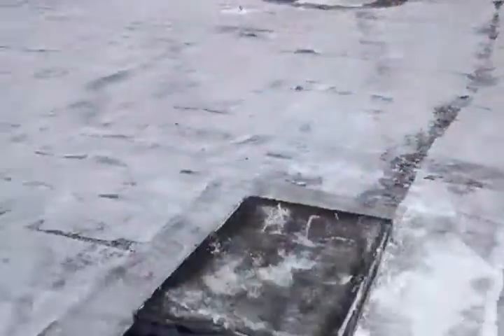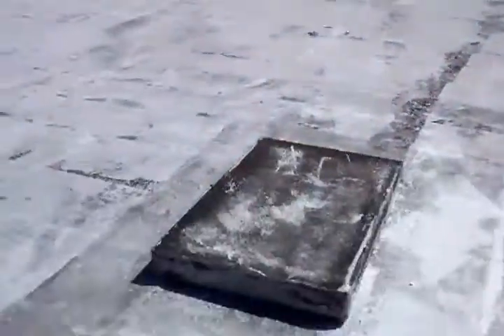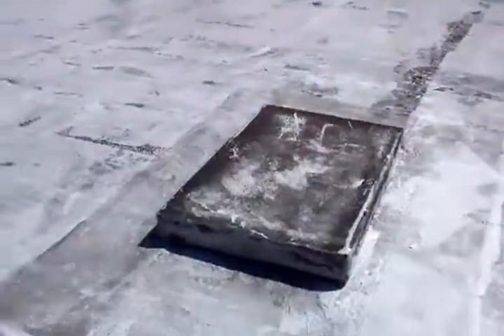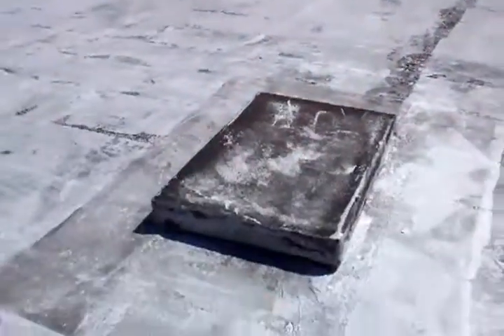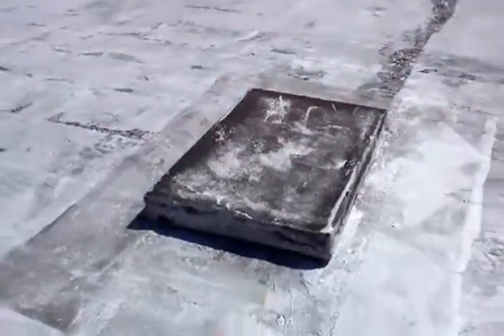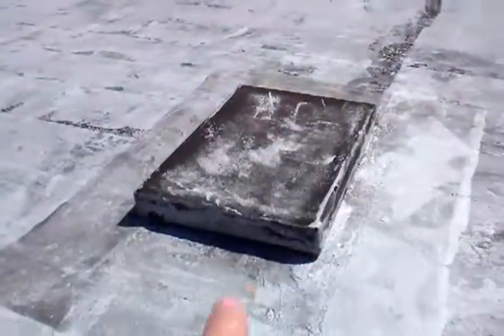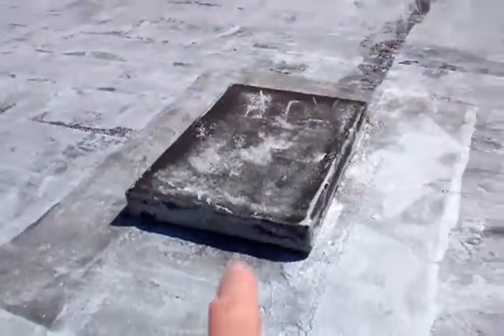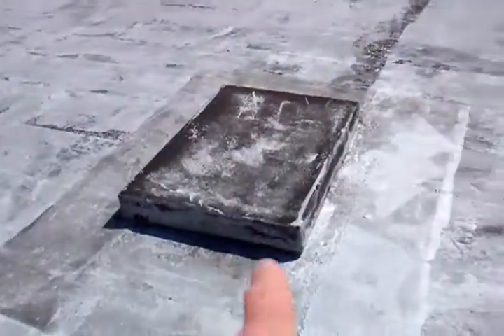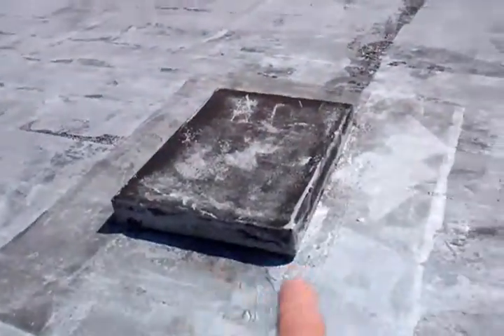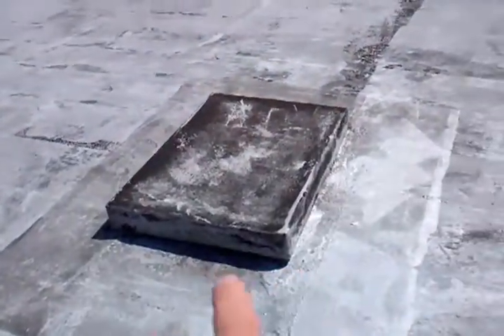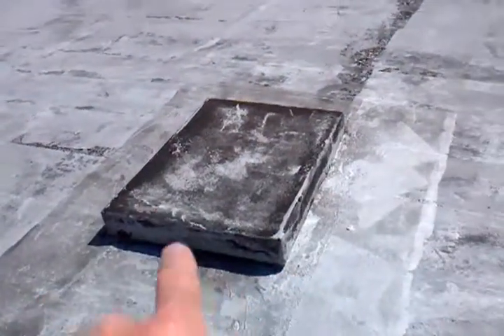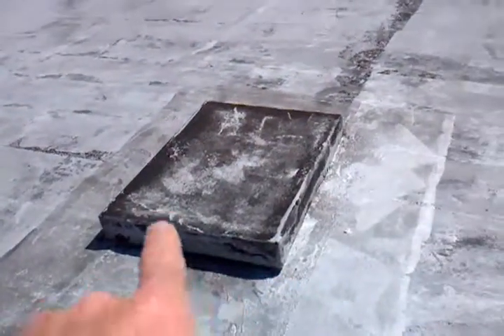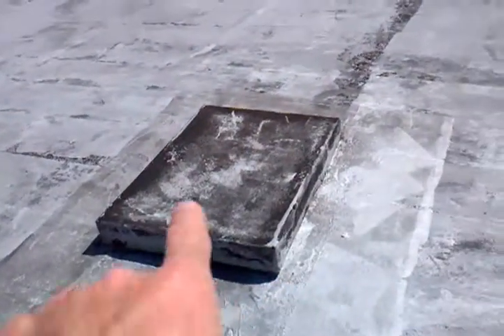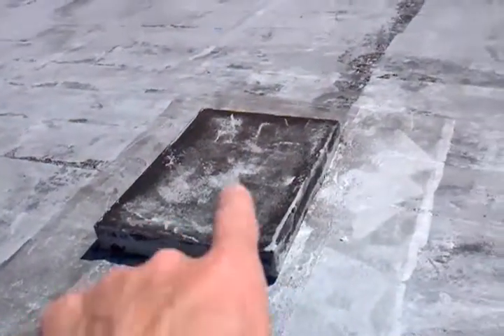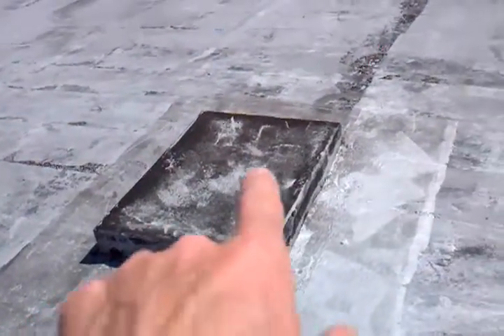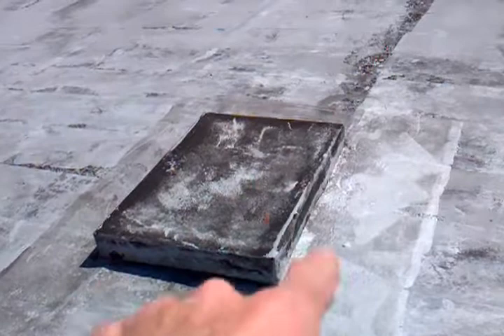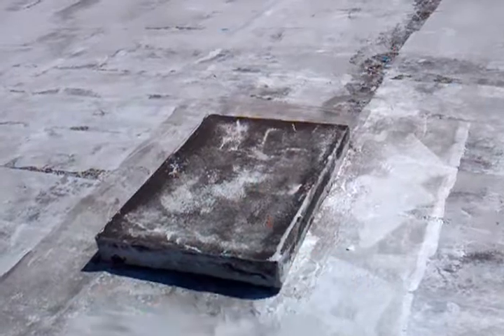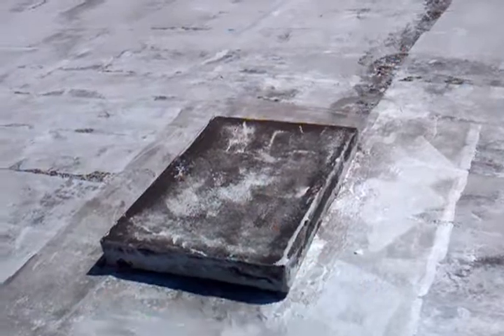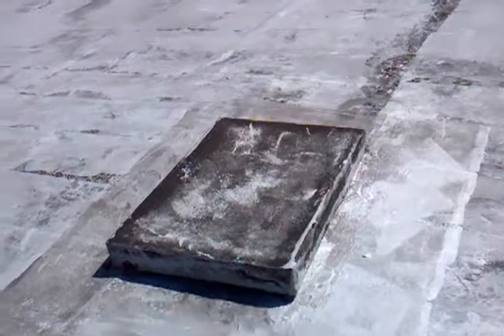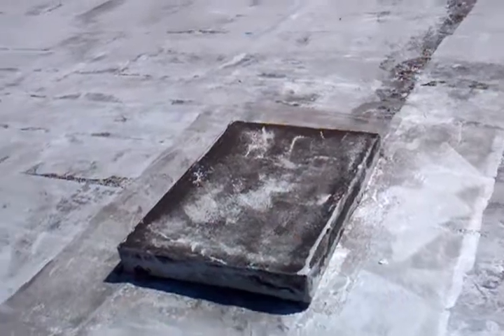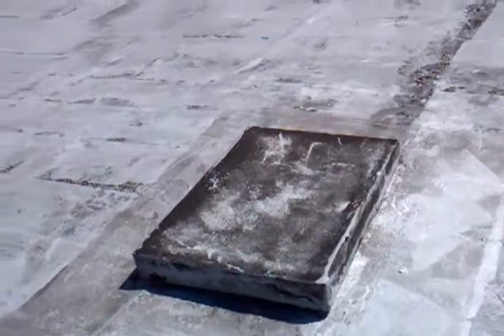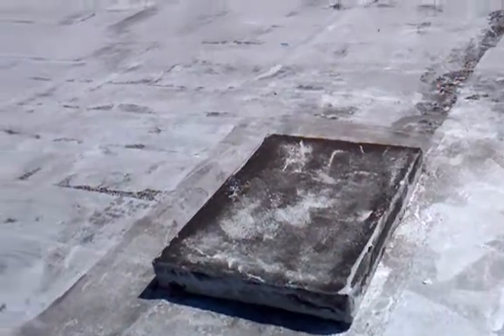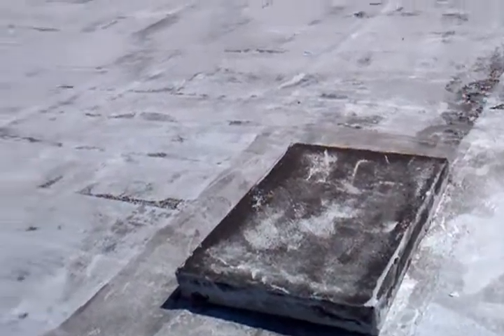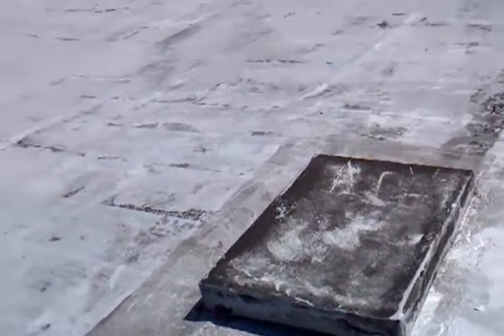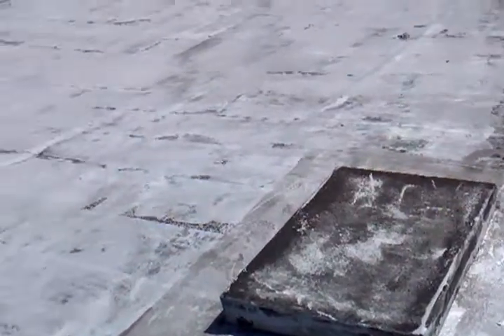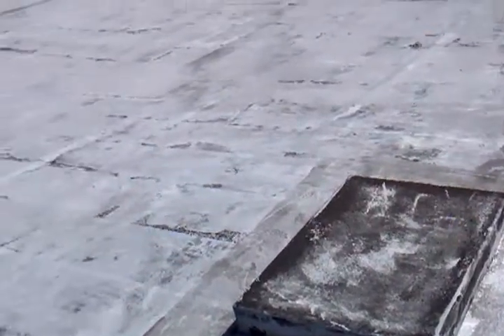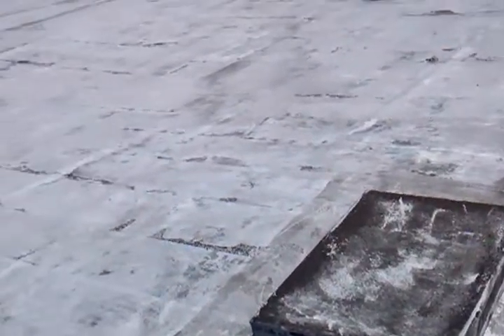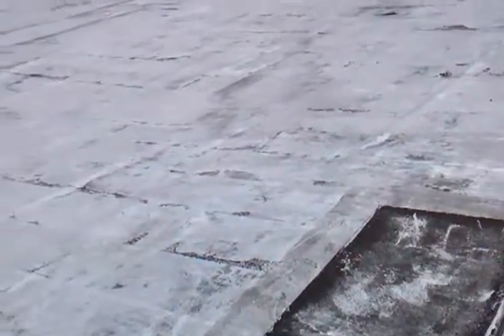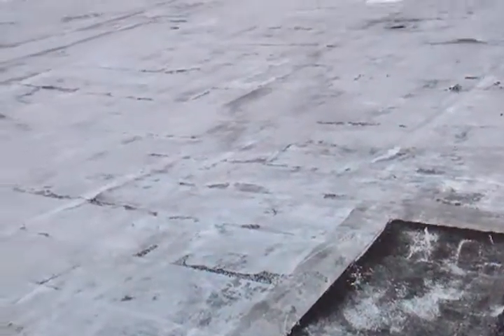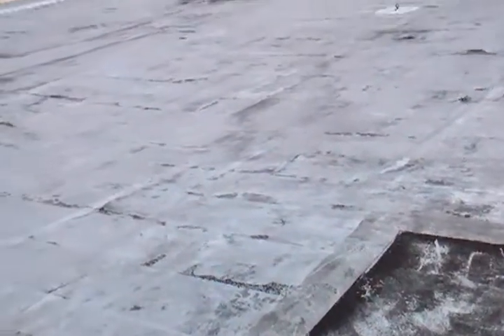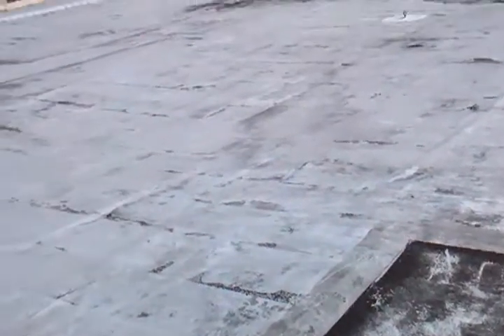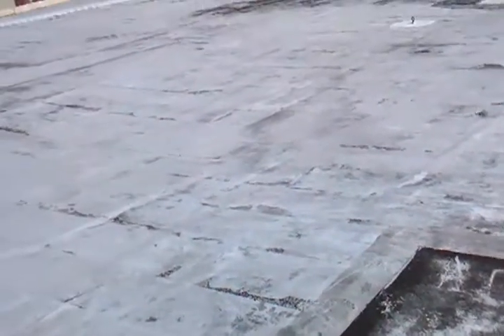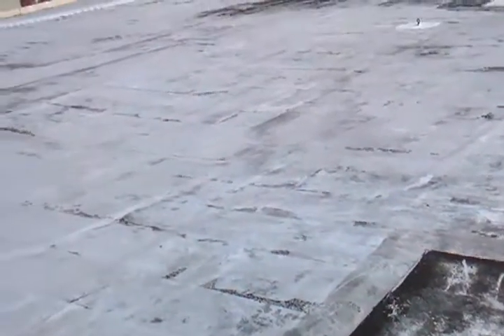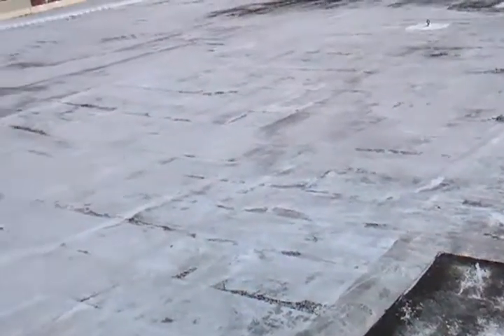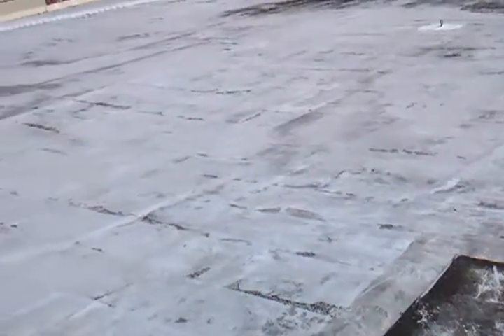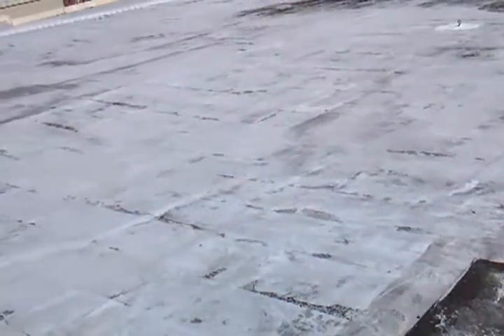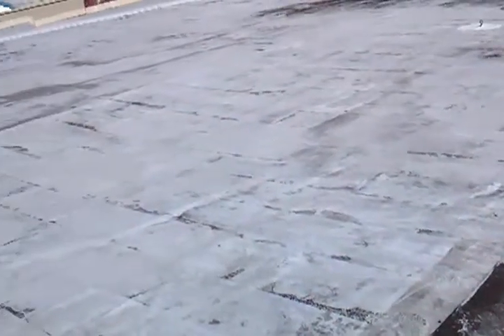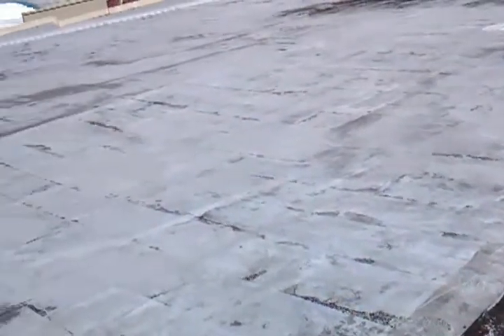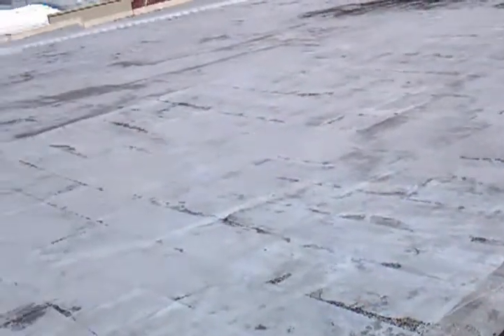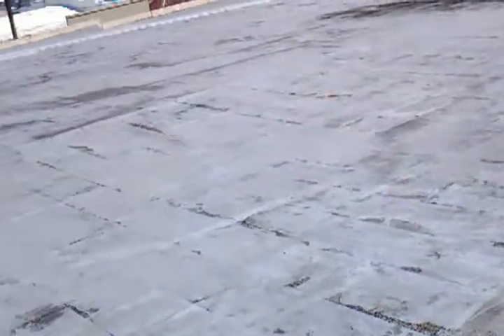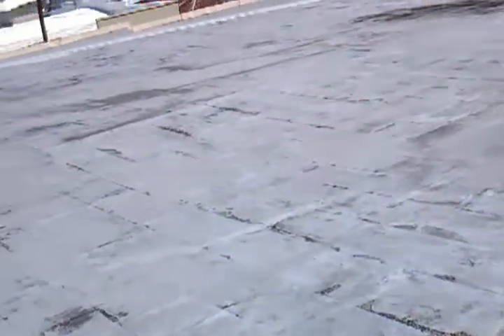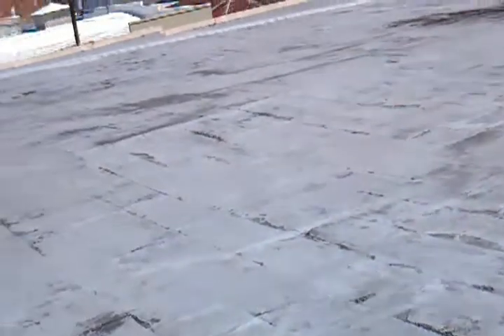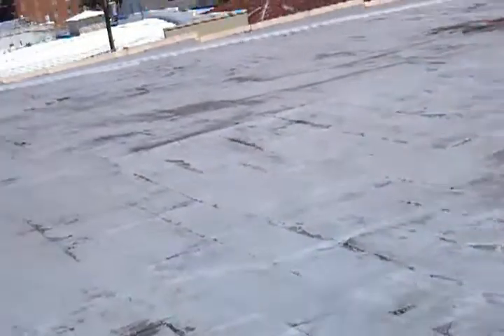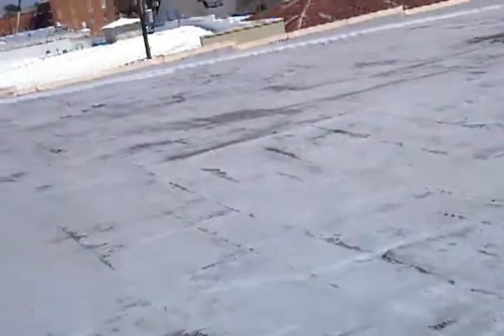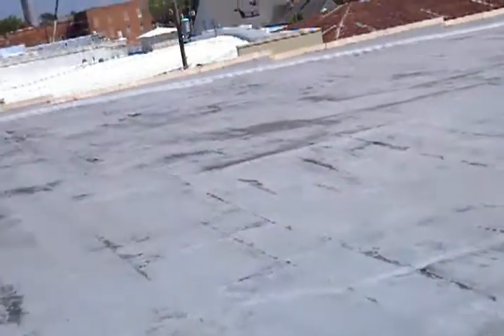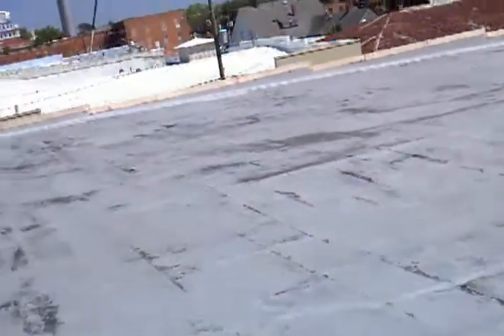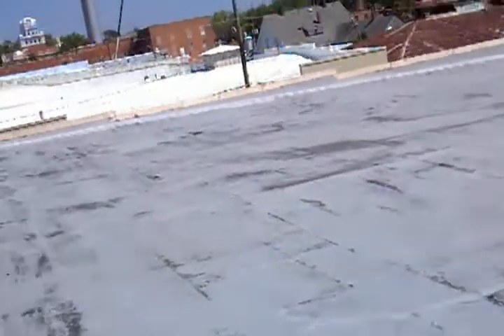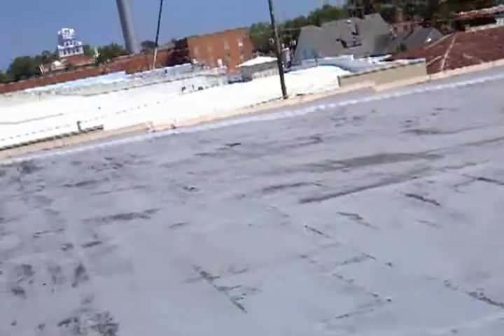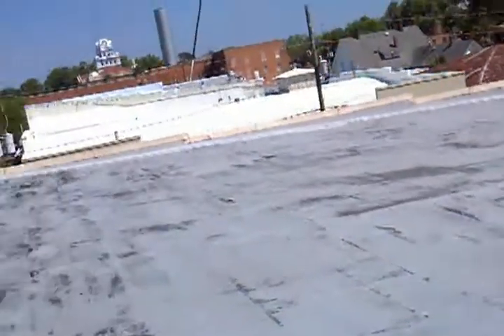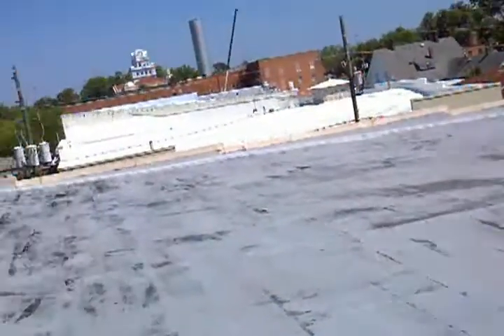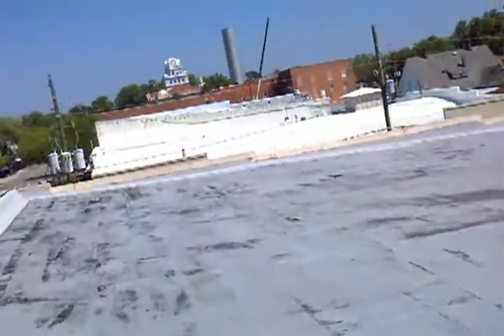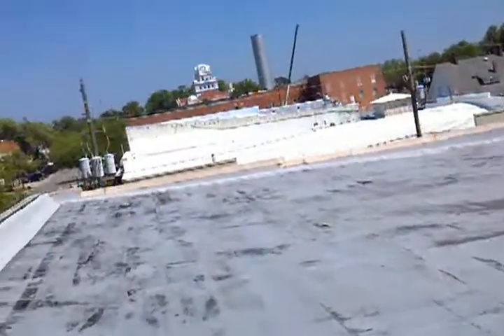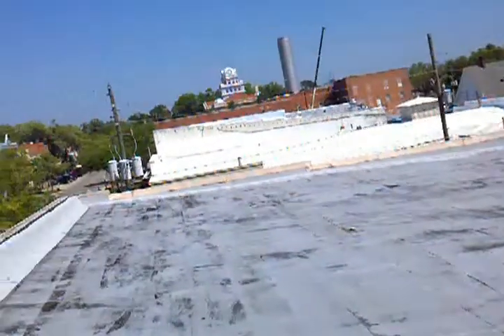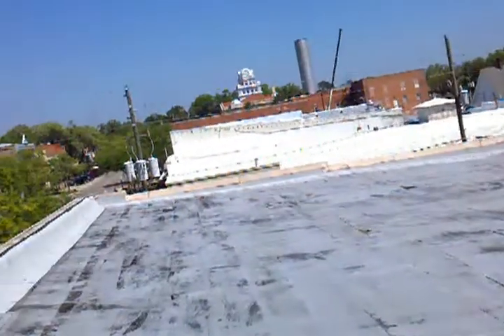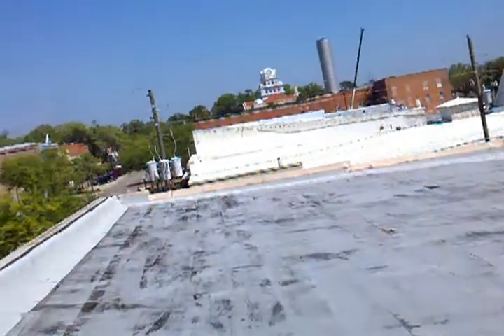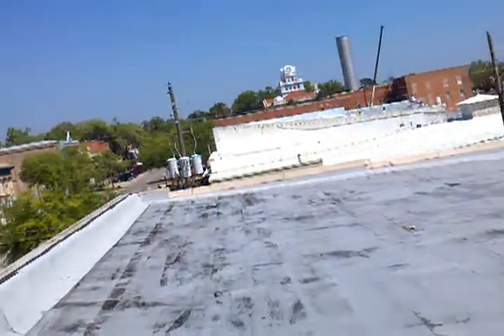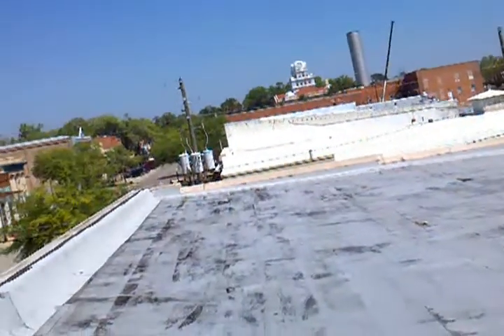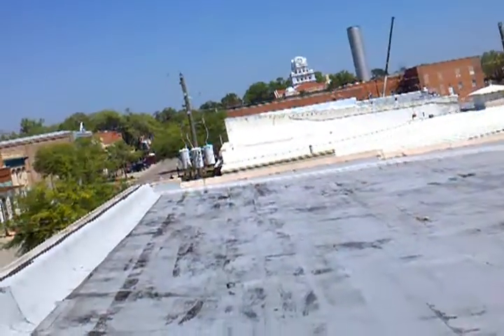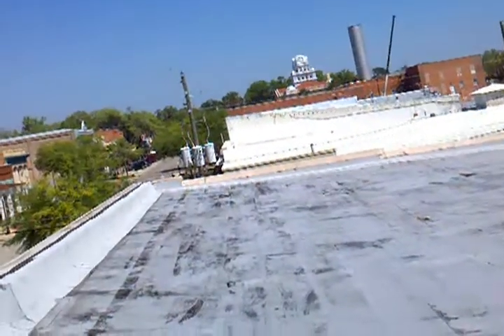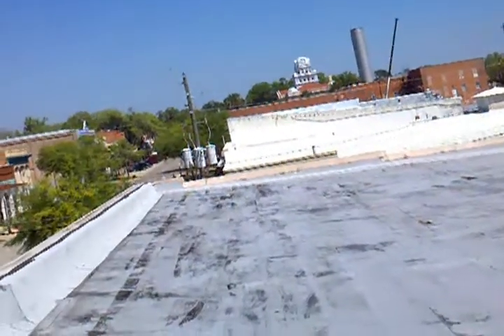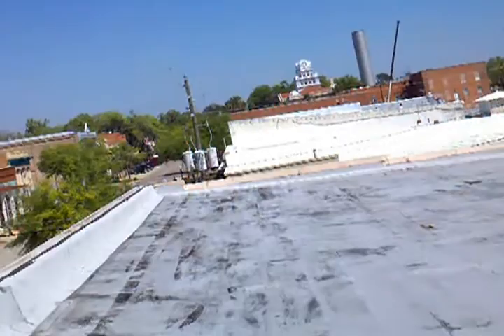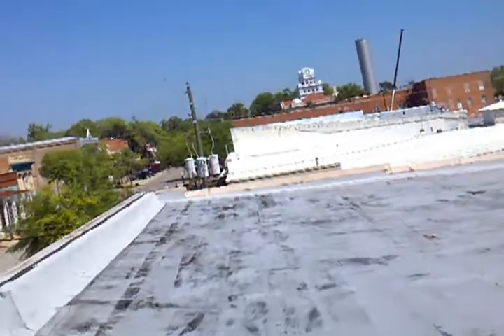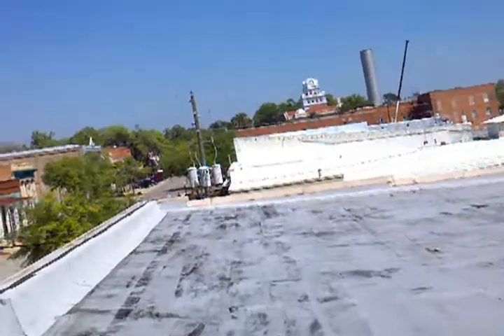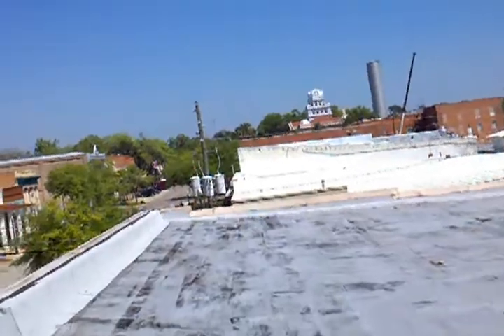This is your roof access panel, by the way, although there is no ladder on the inside. You can see down in there to the ceiling tiles.